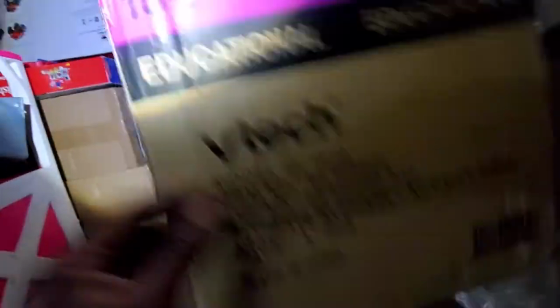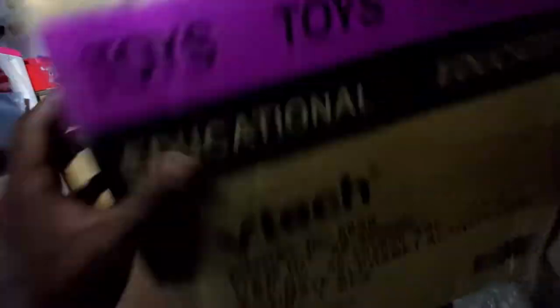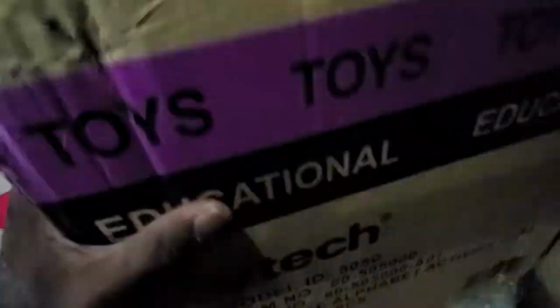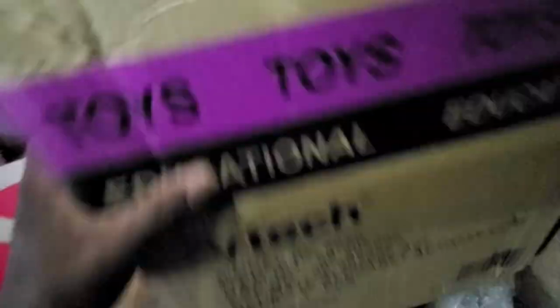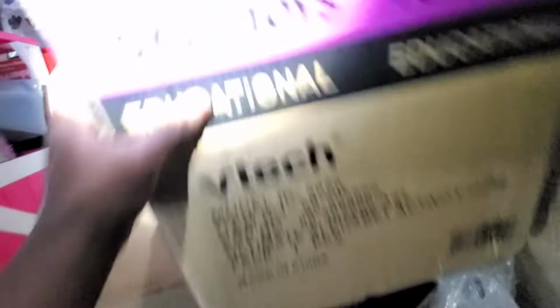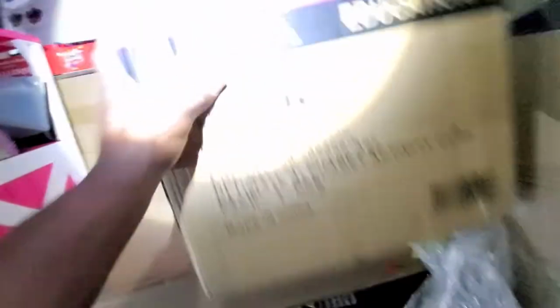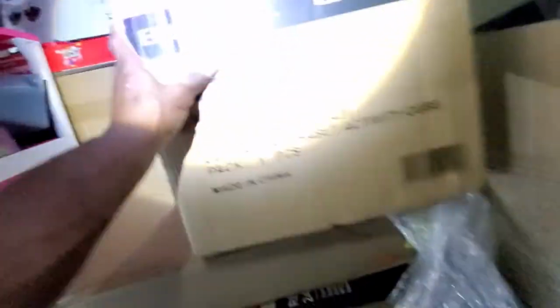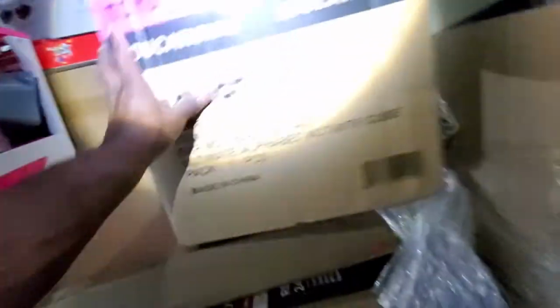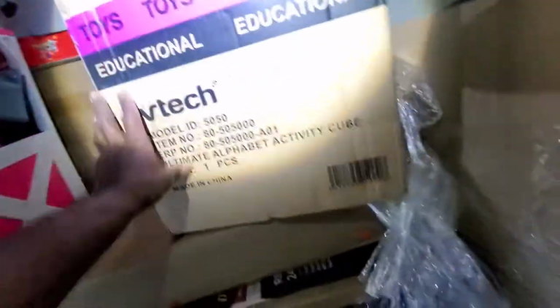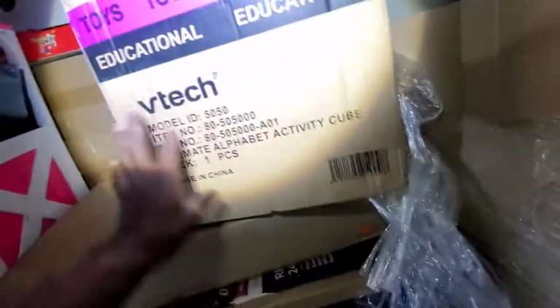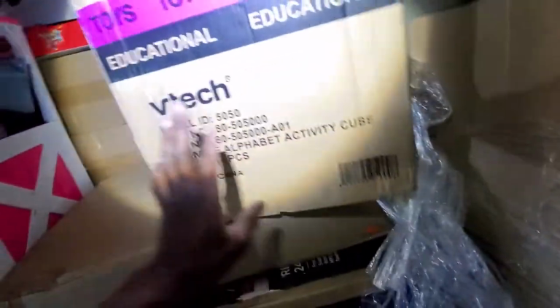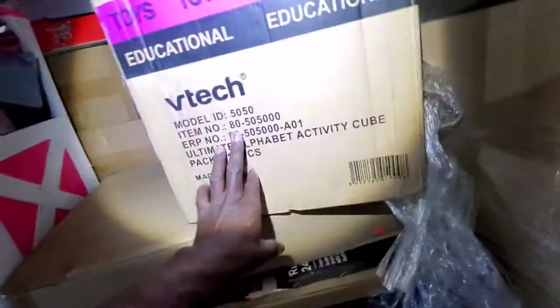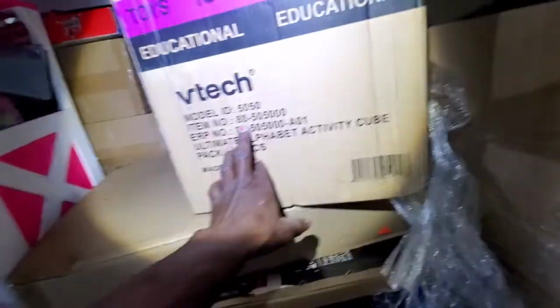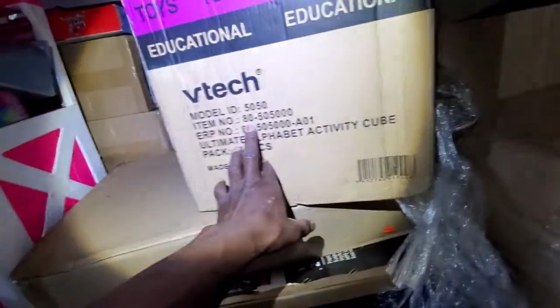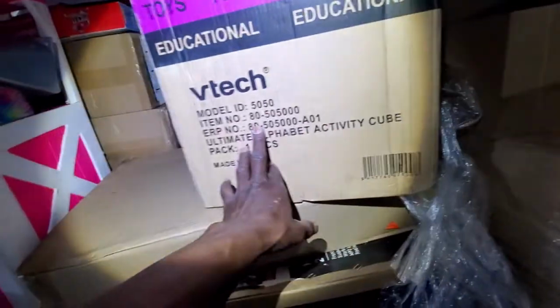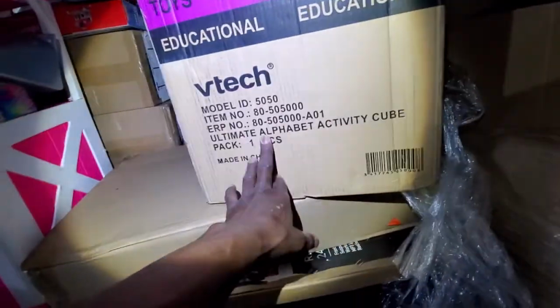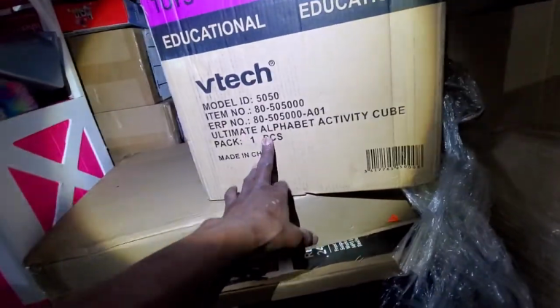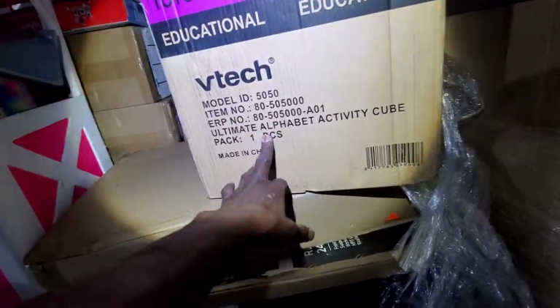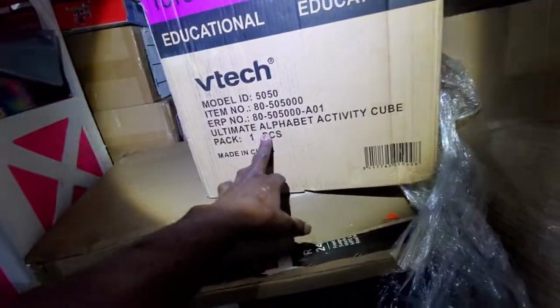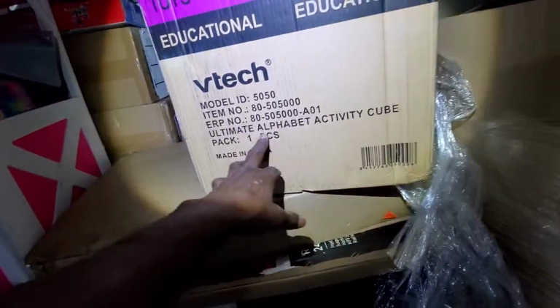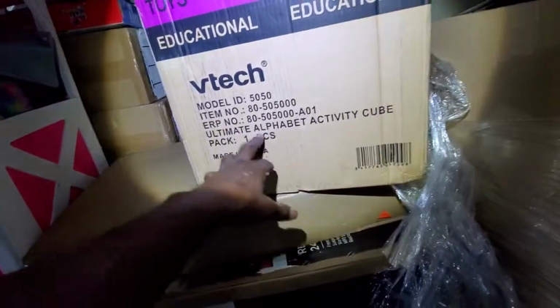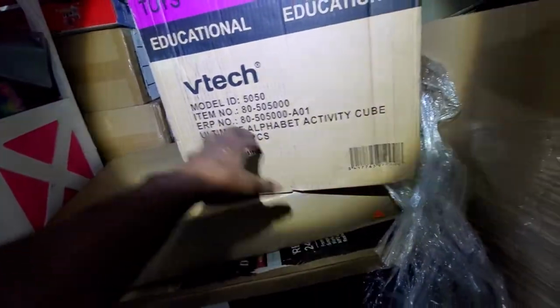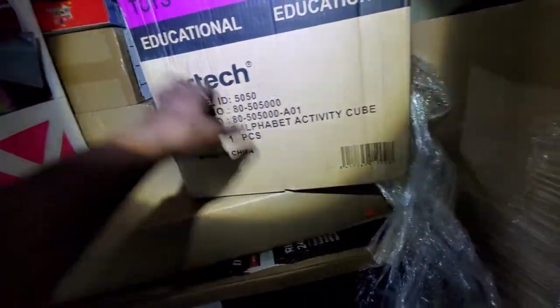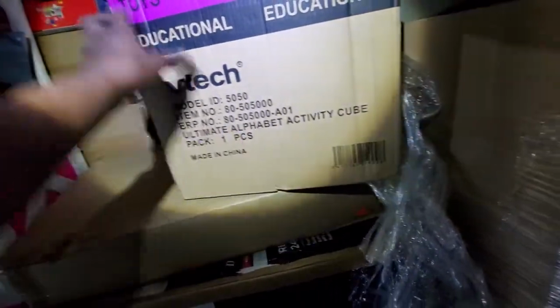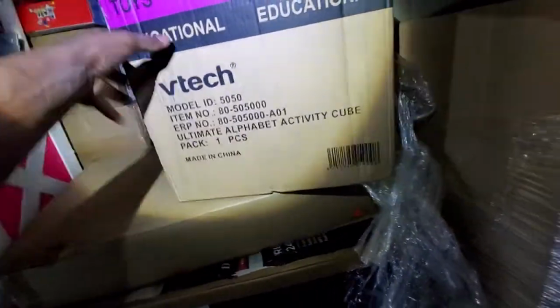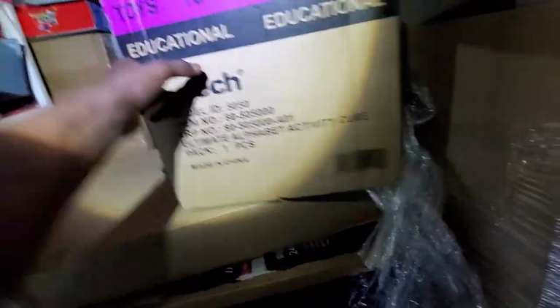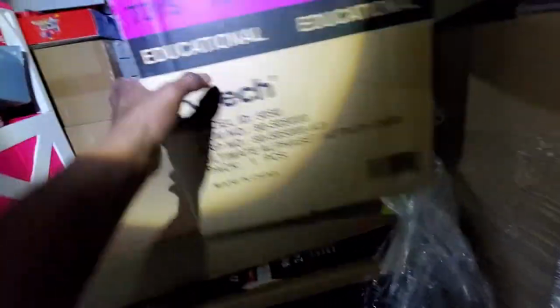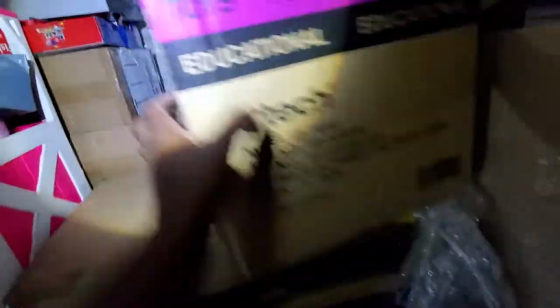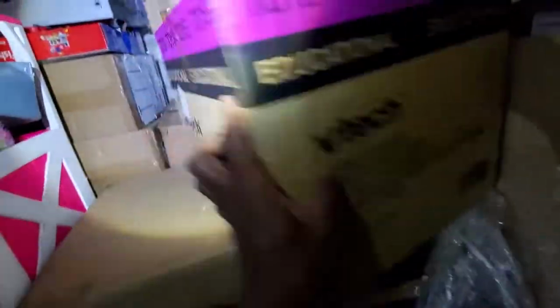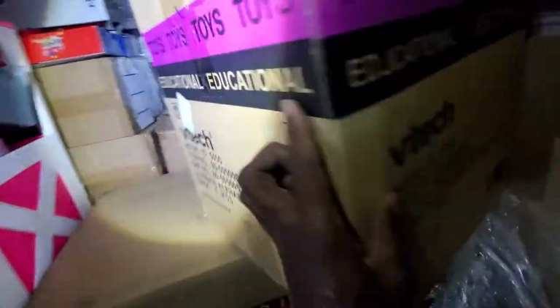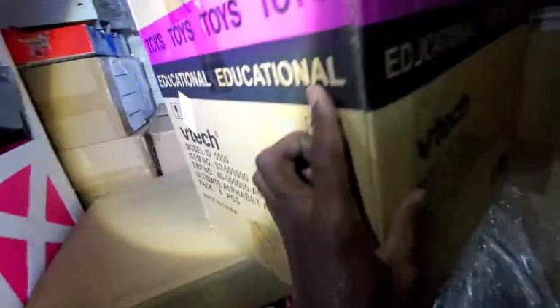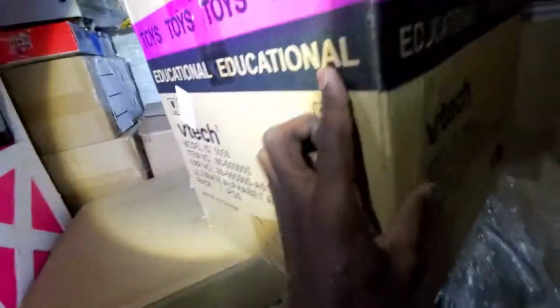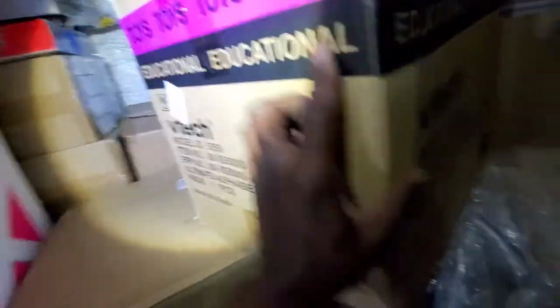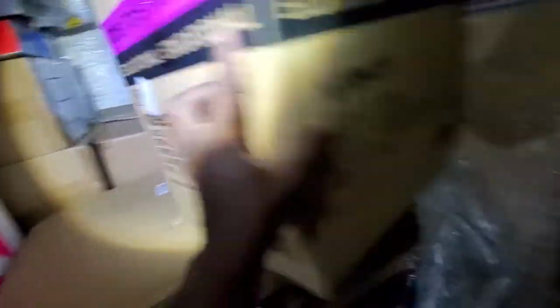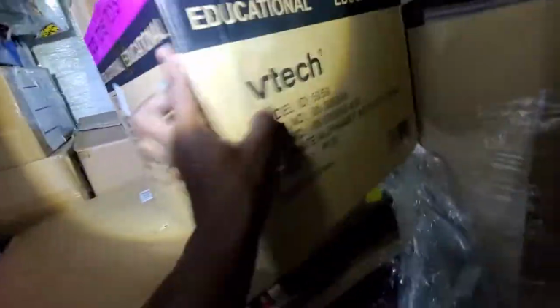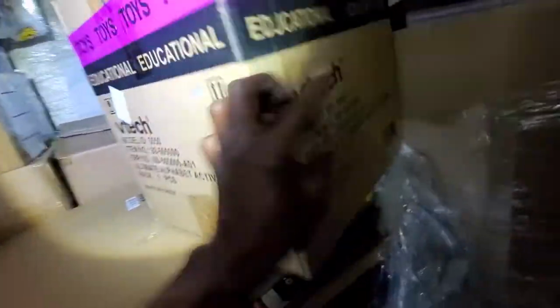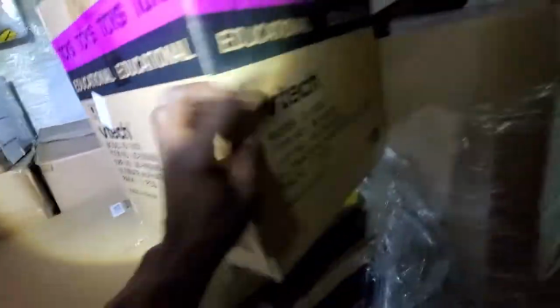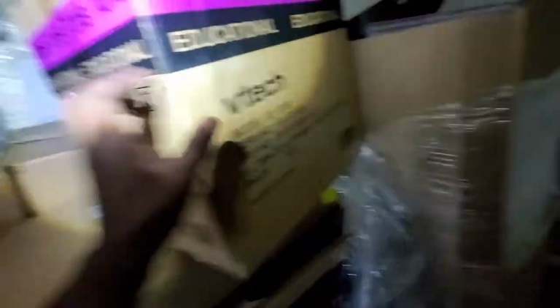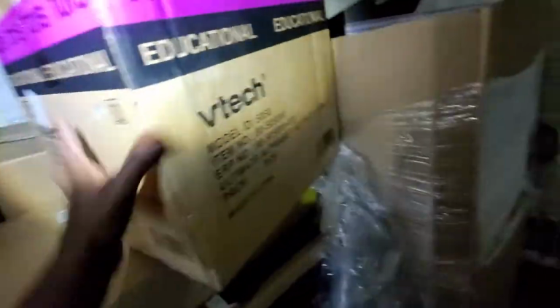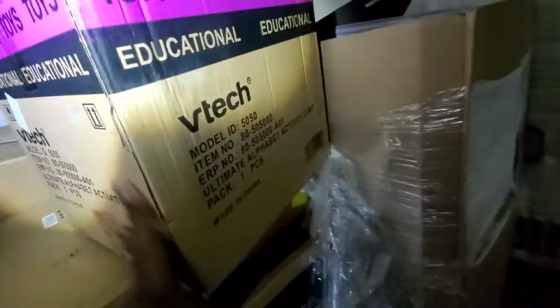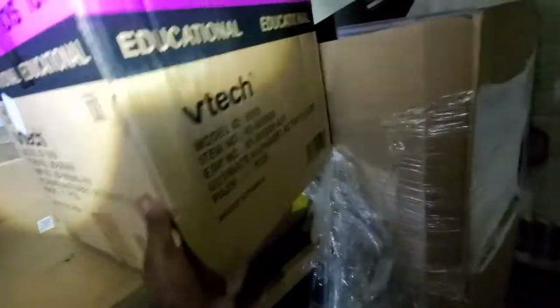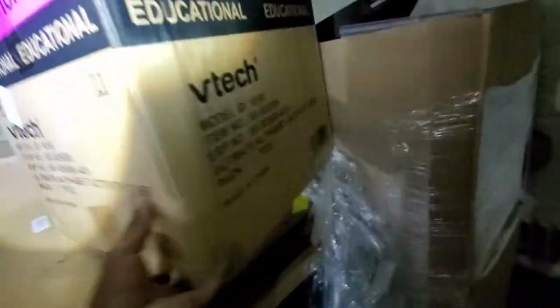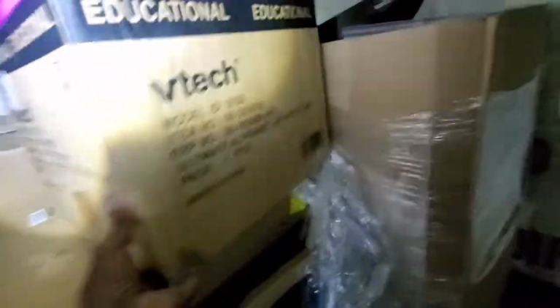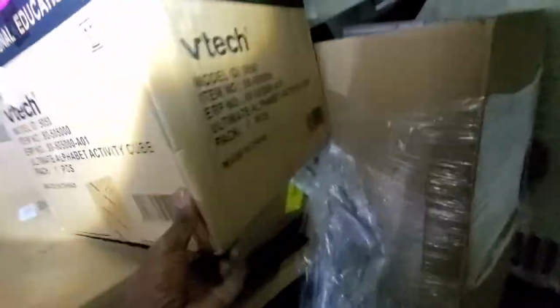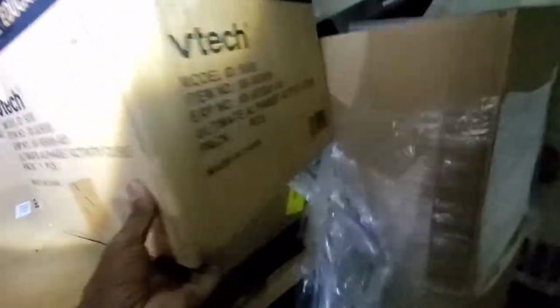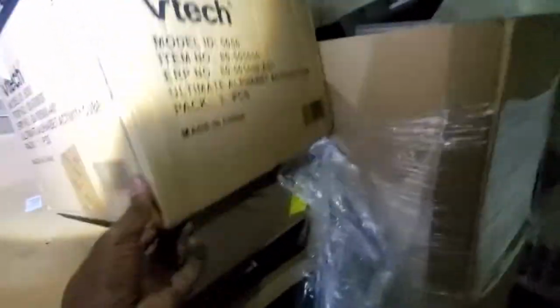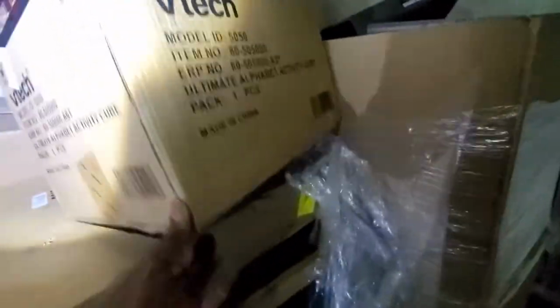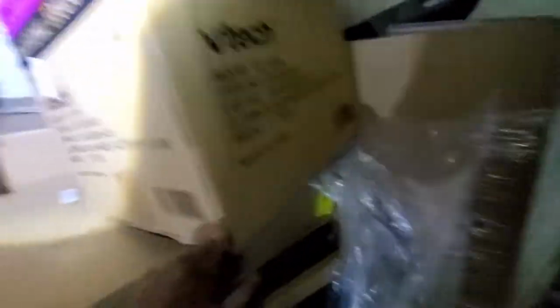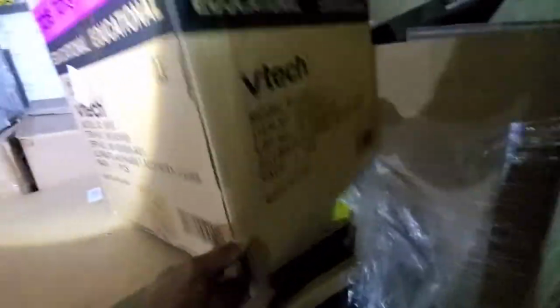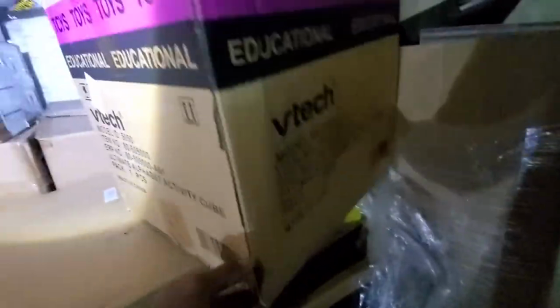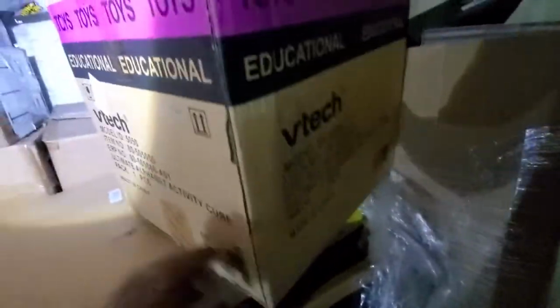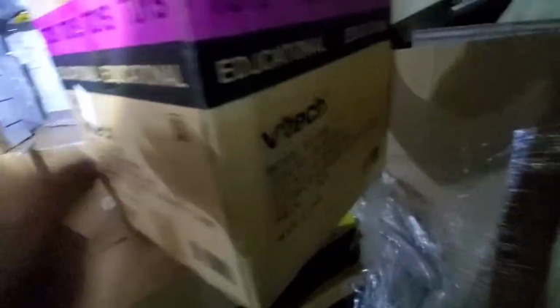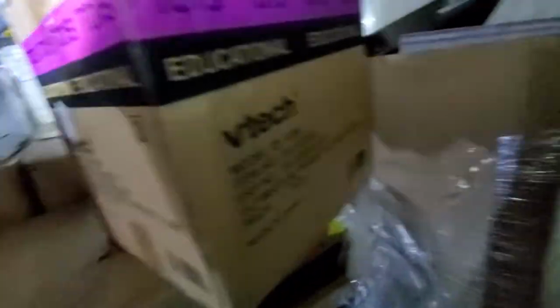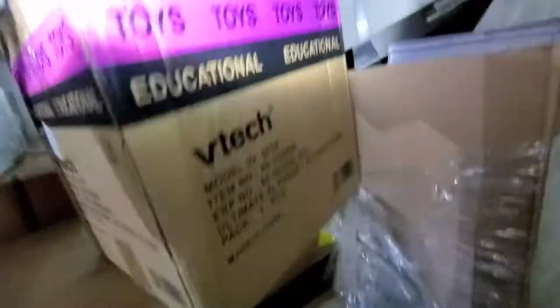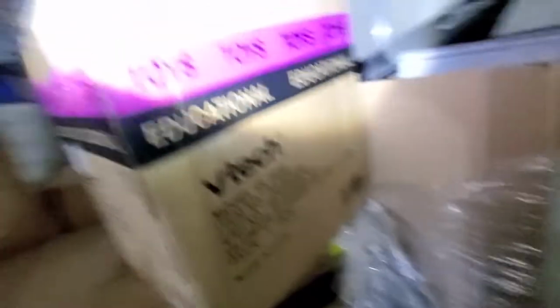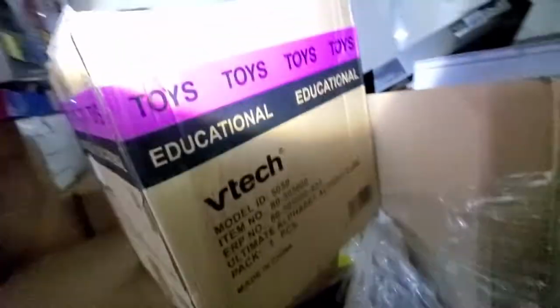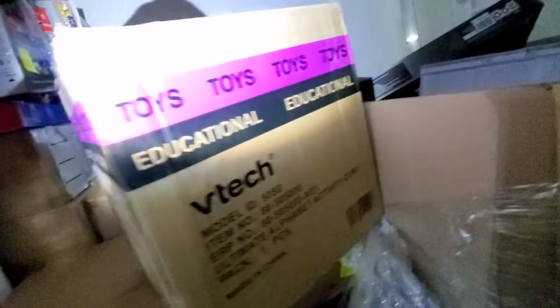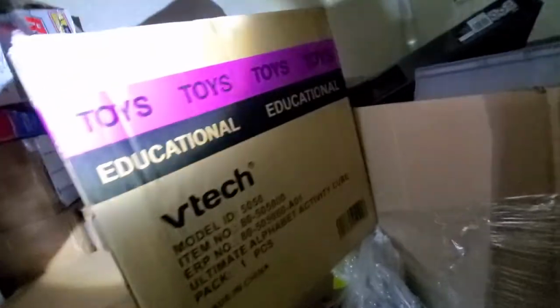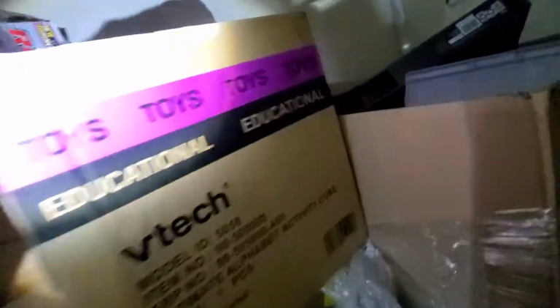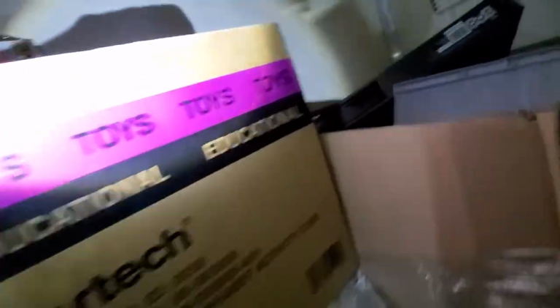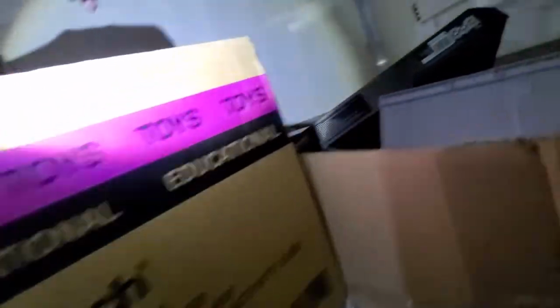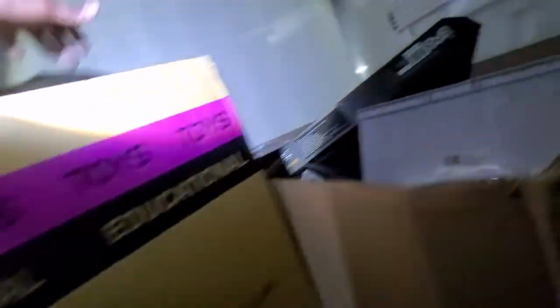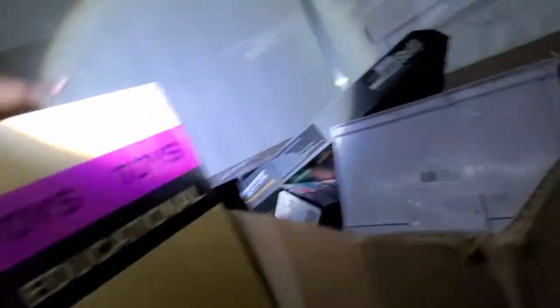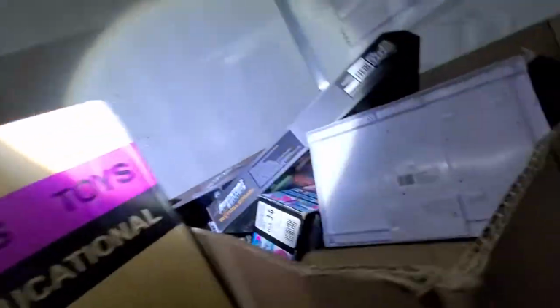It's very light. I don't know what this is — it's toys. I don't know what it is though, guys.